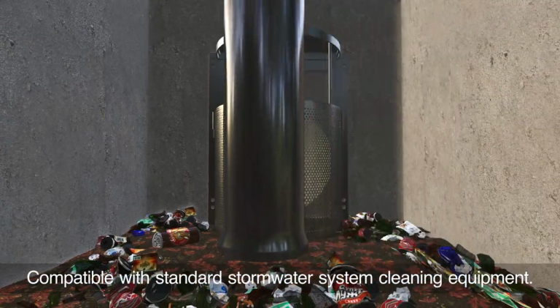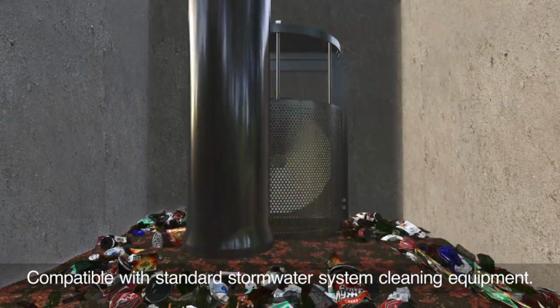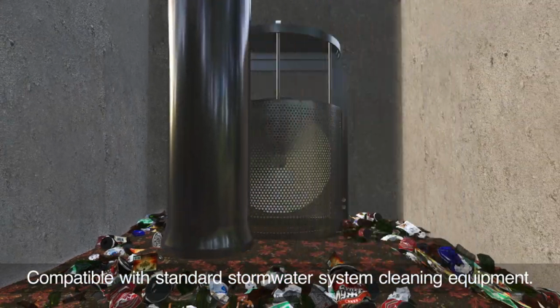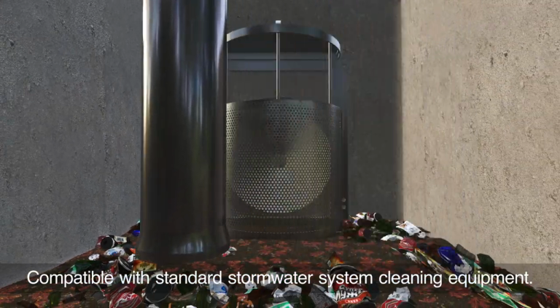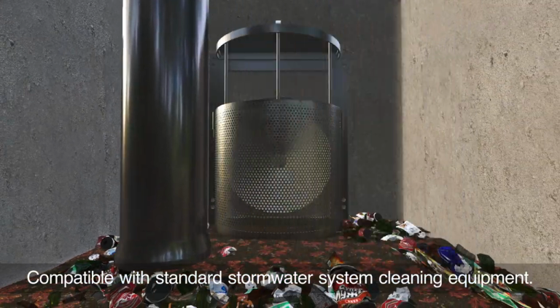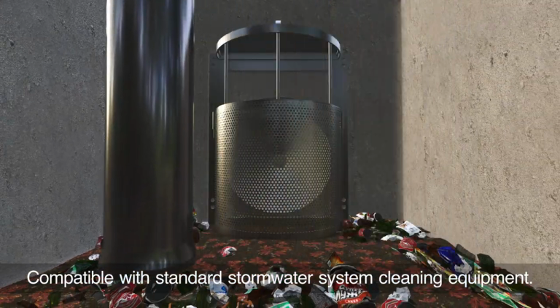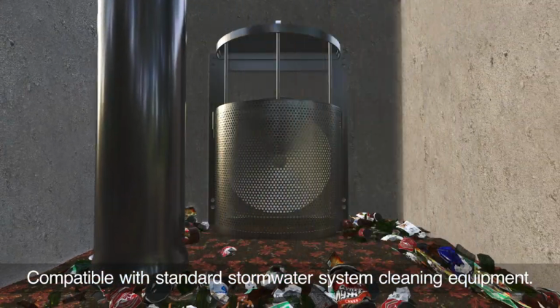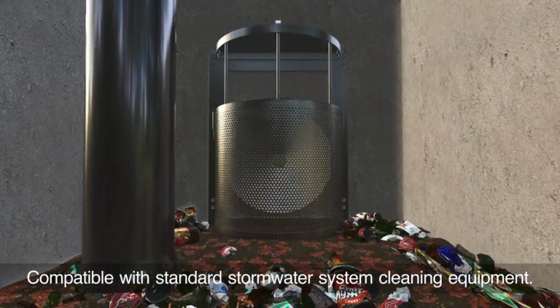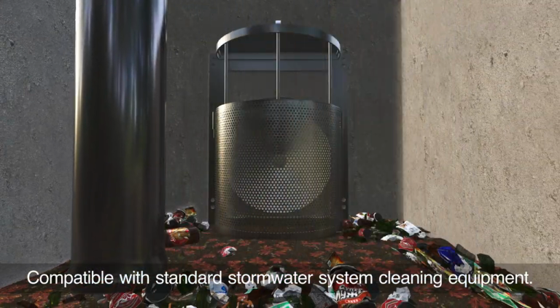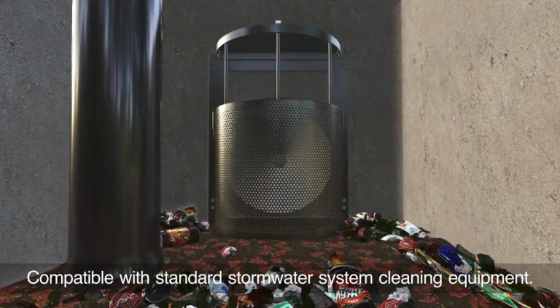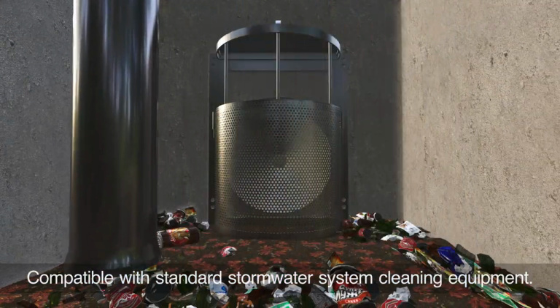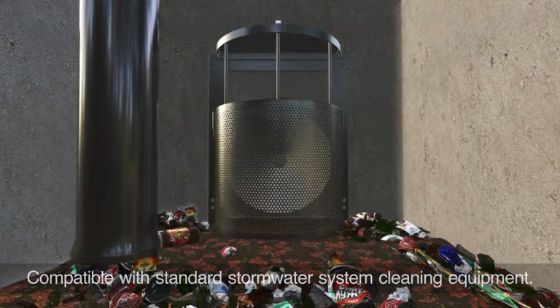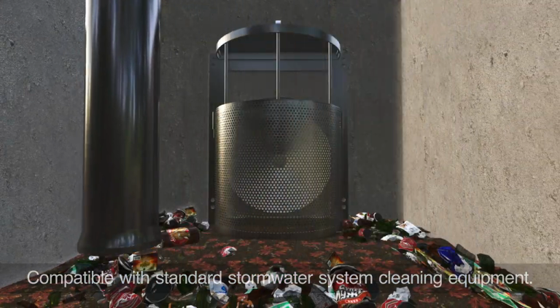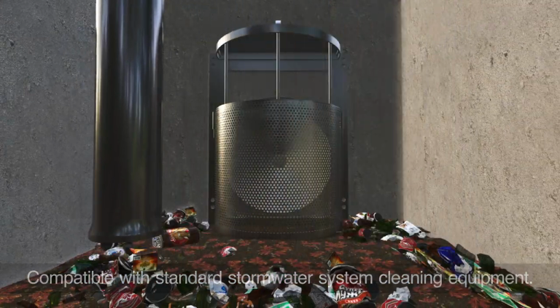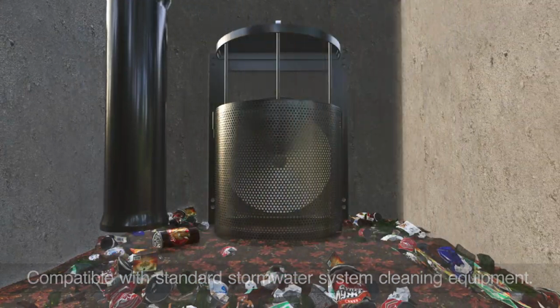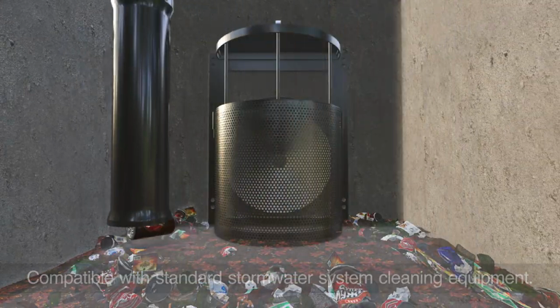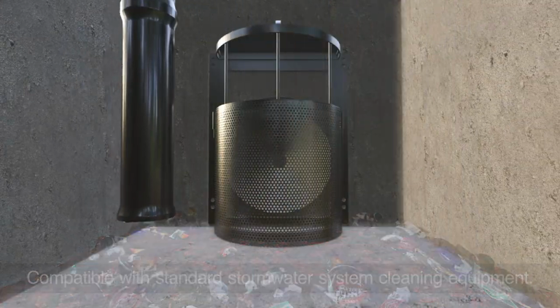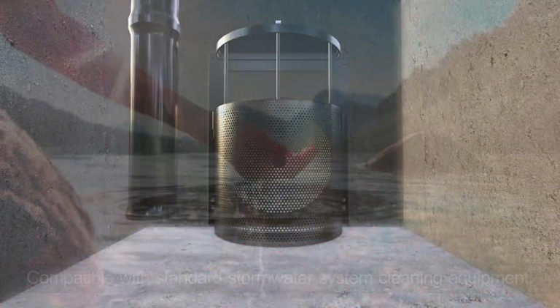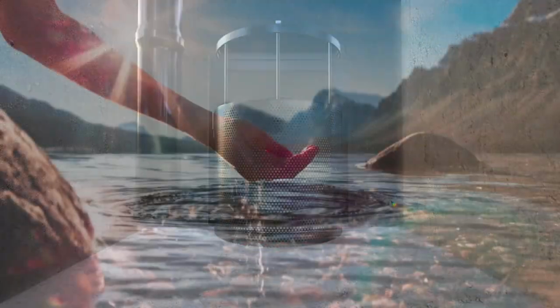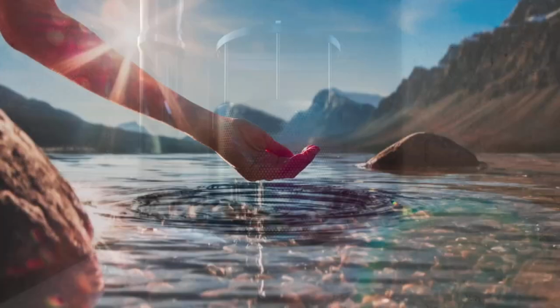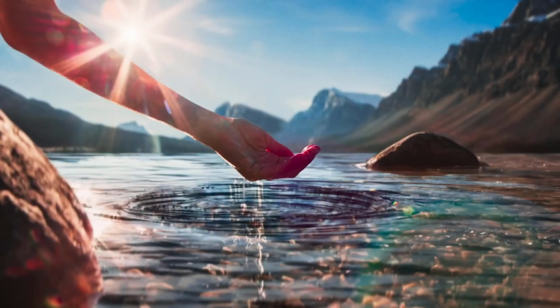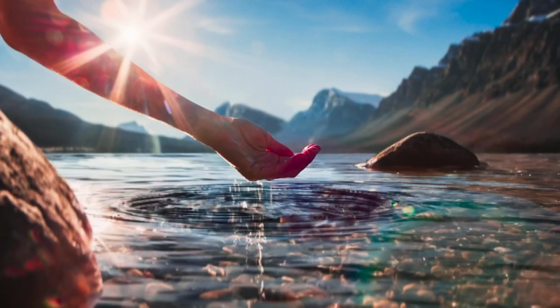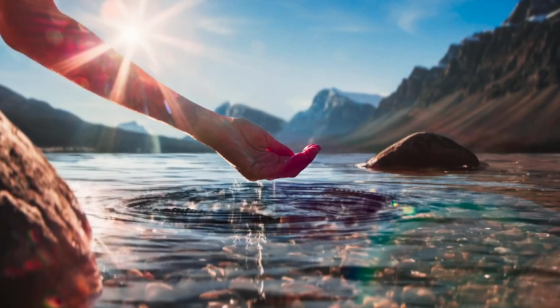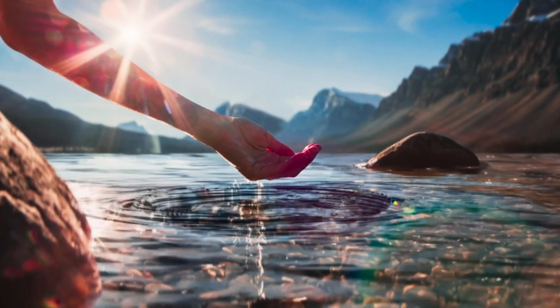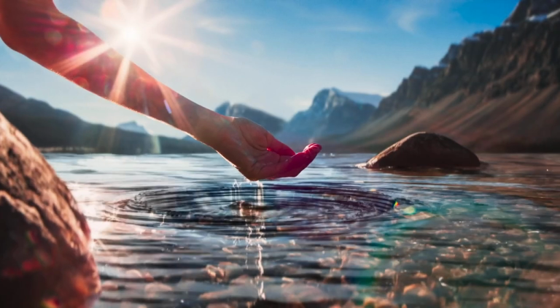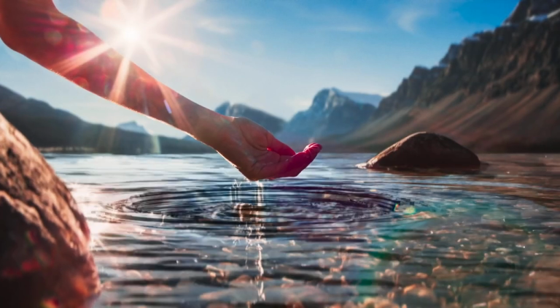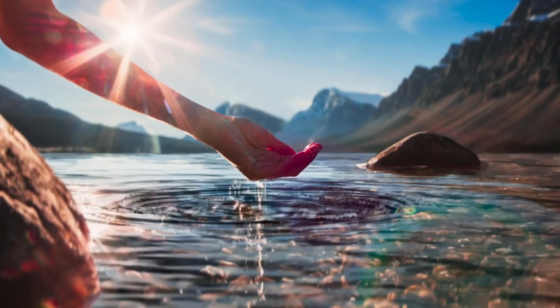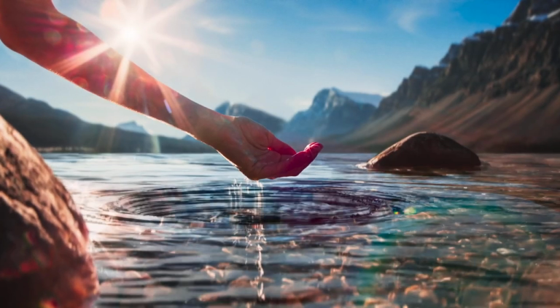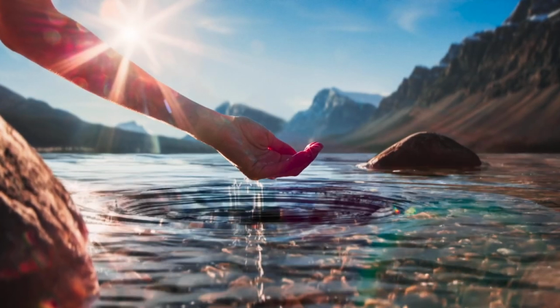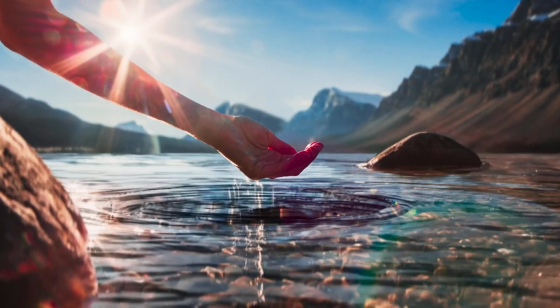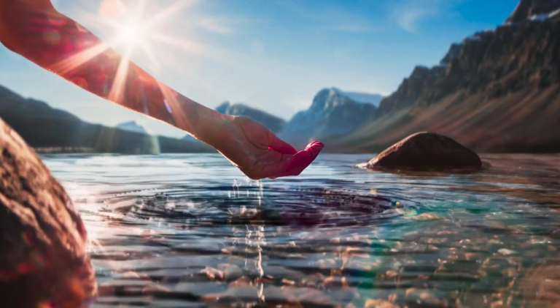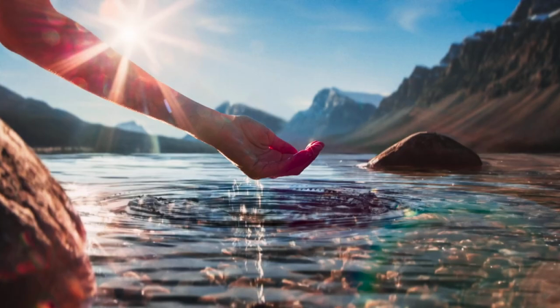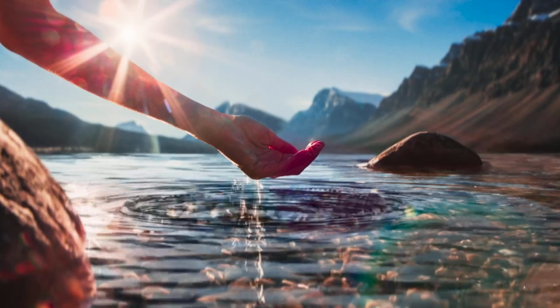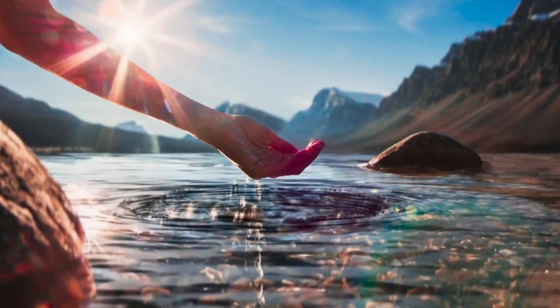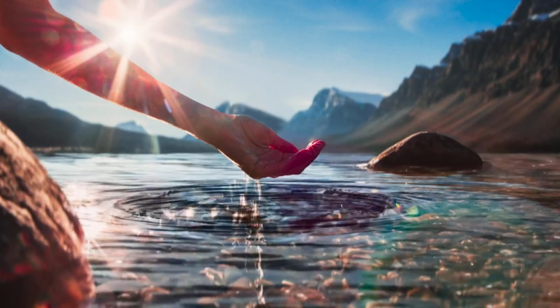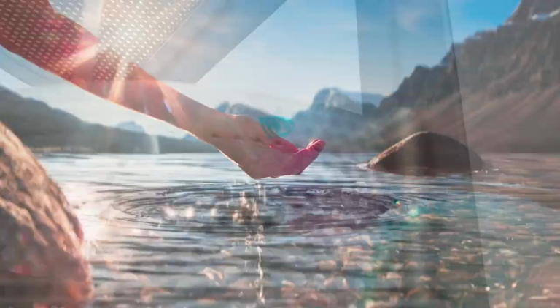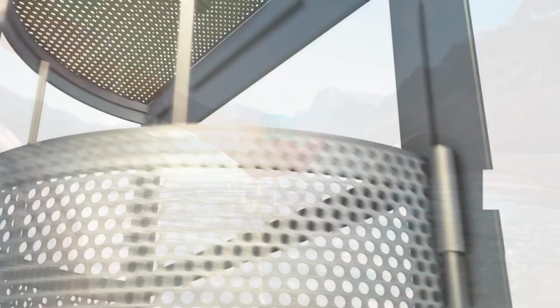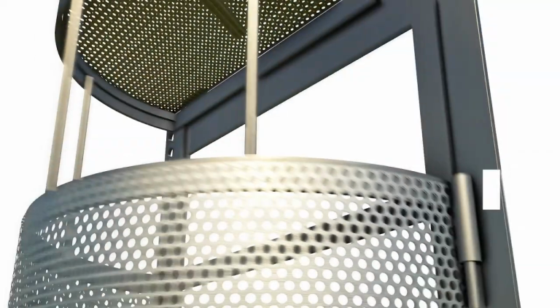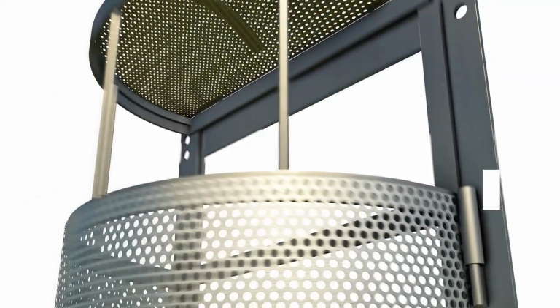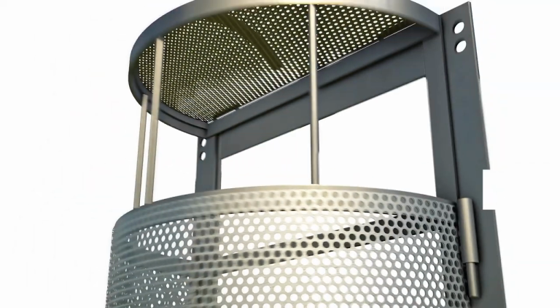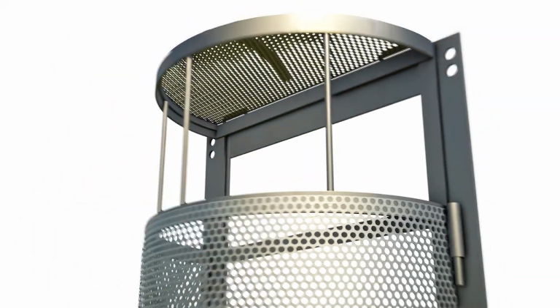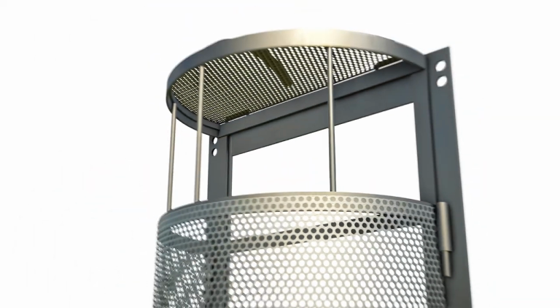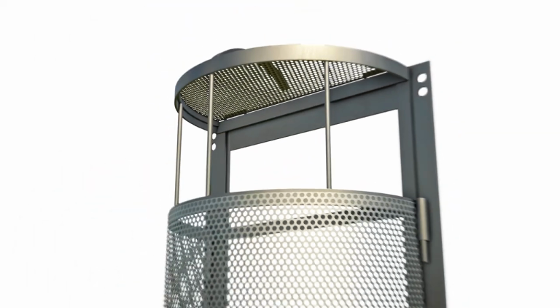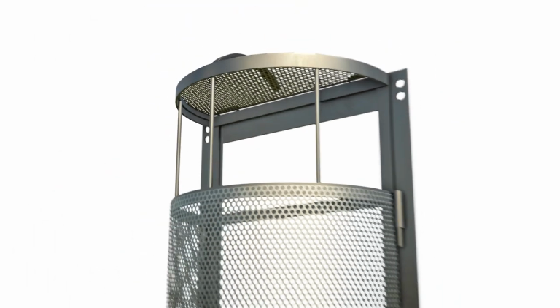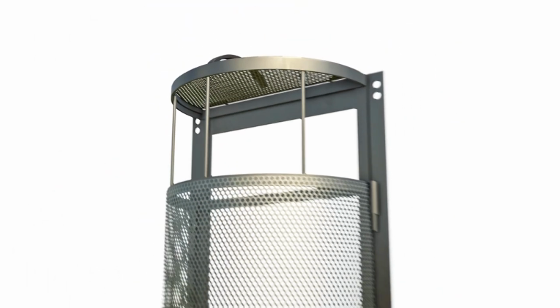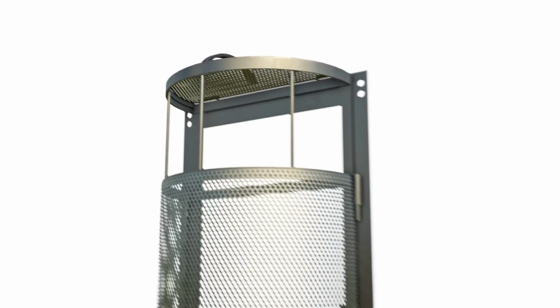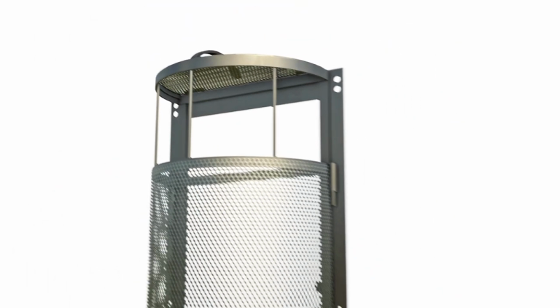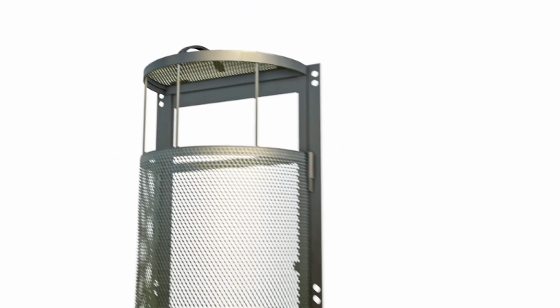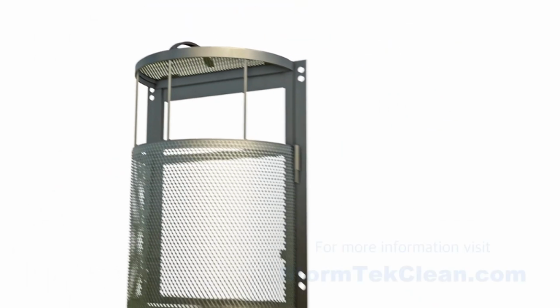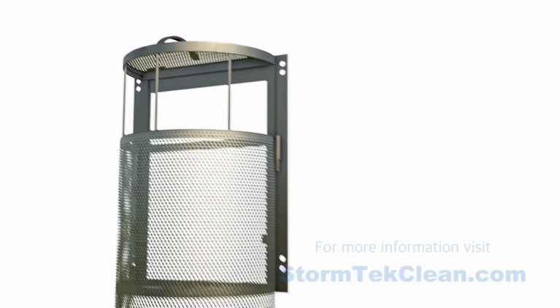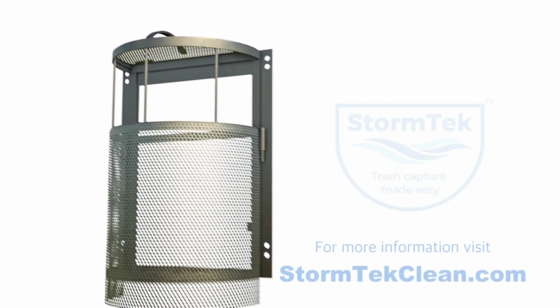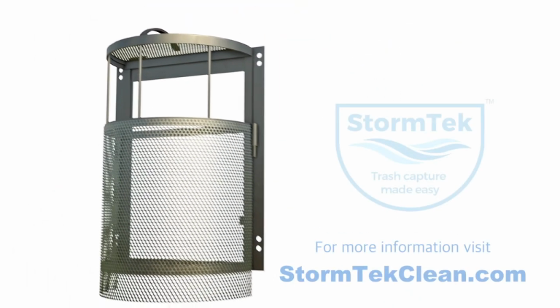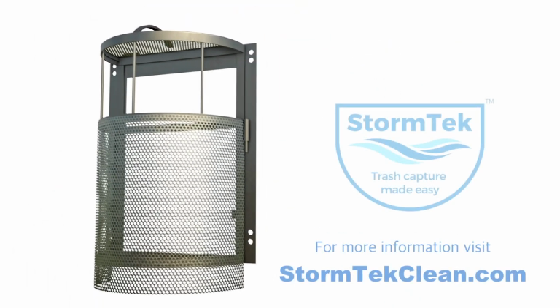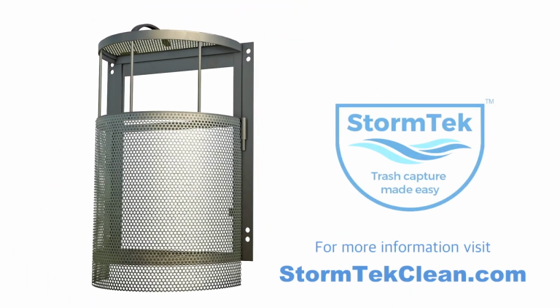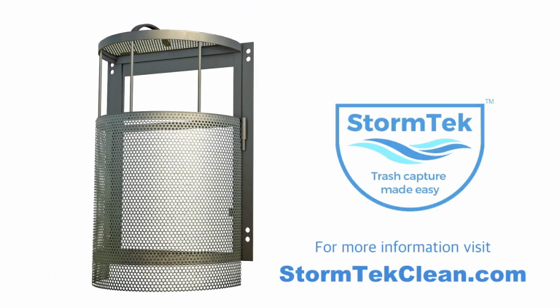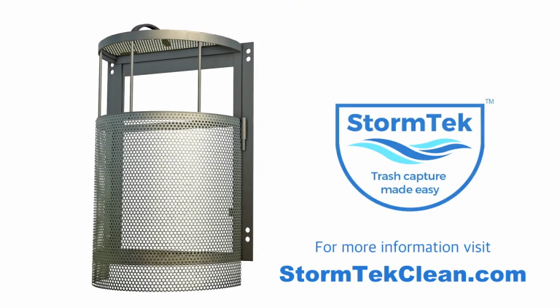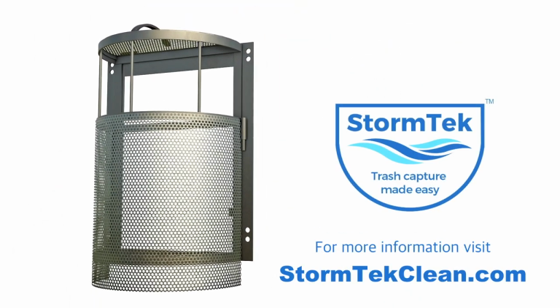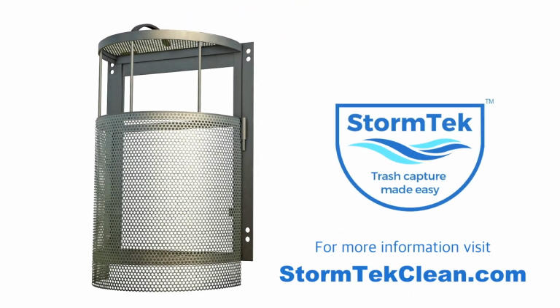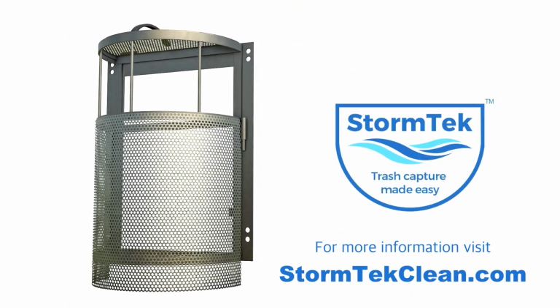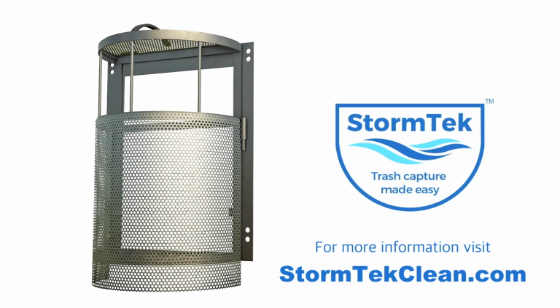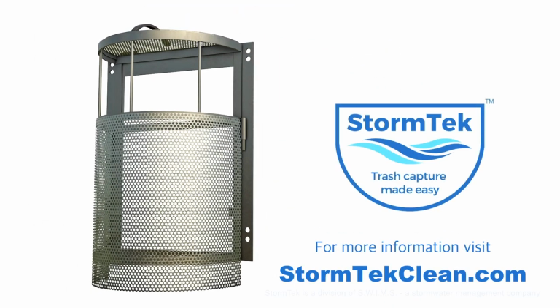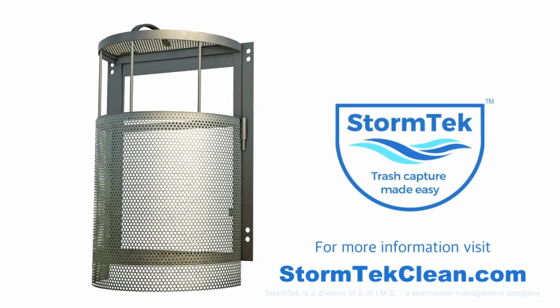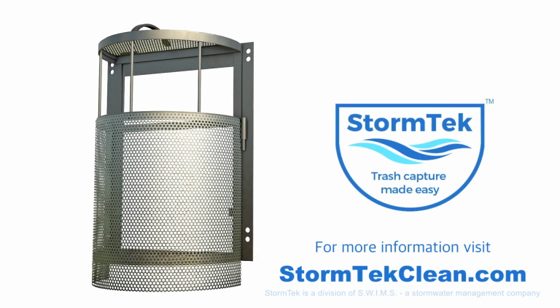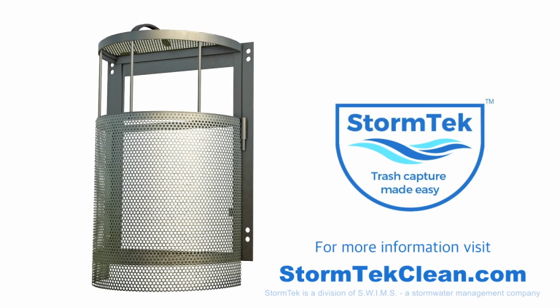How clean is that water? It is StormTech Clean. To learn more about StormTech, visit StormTechClean.com.